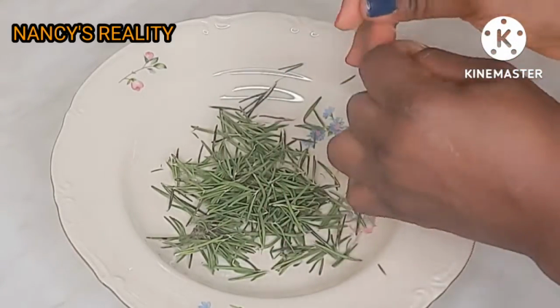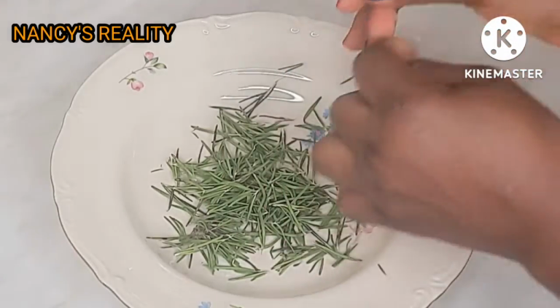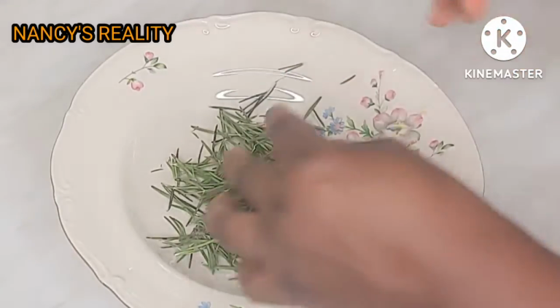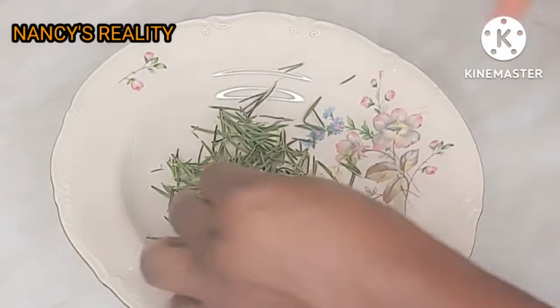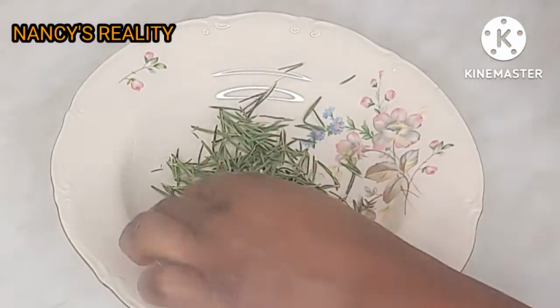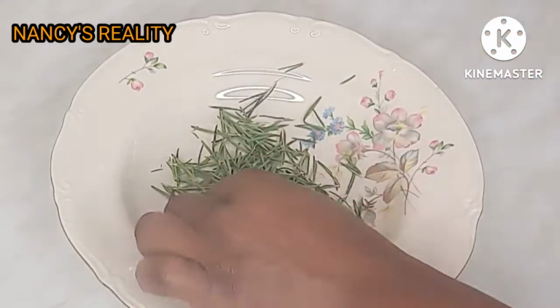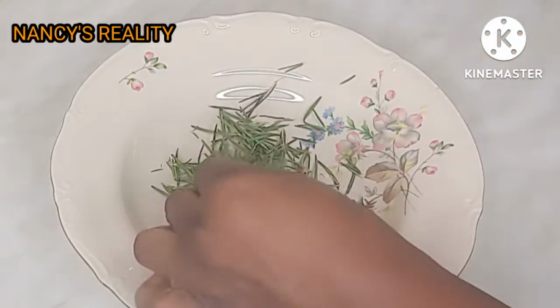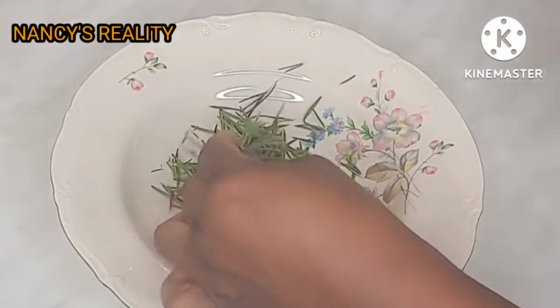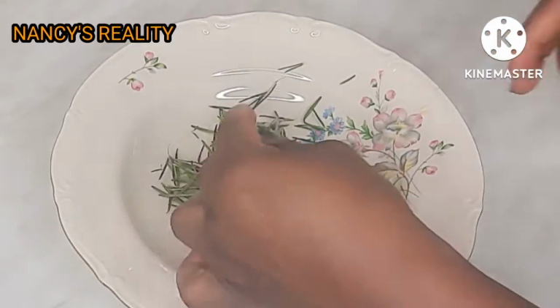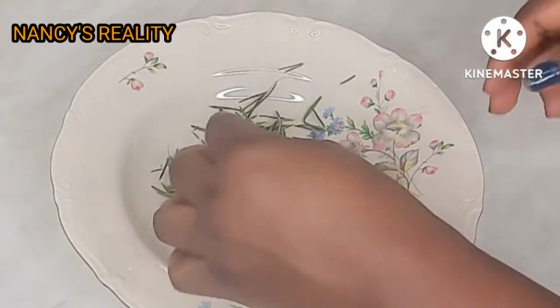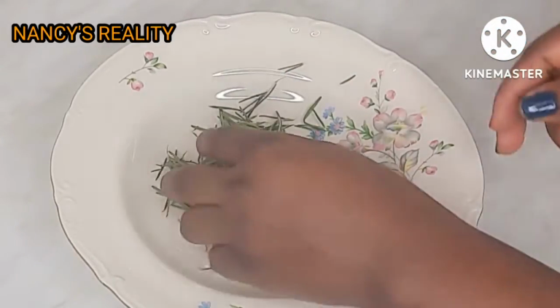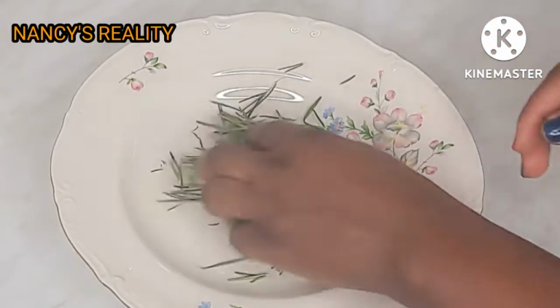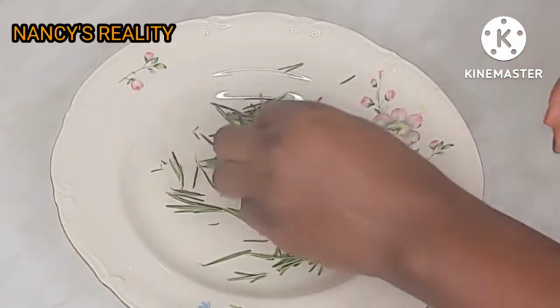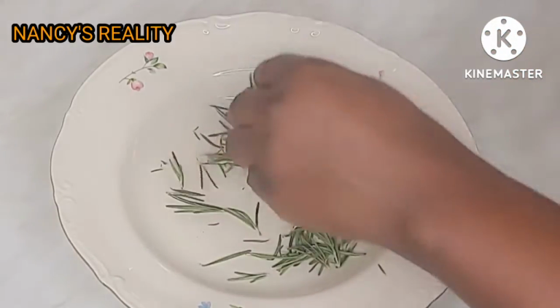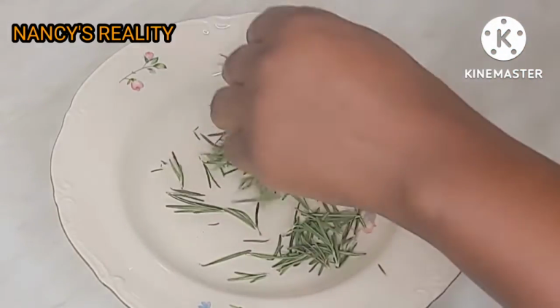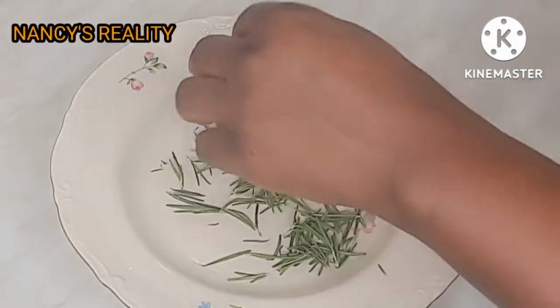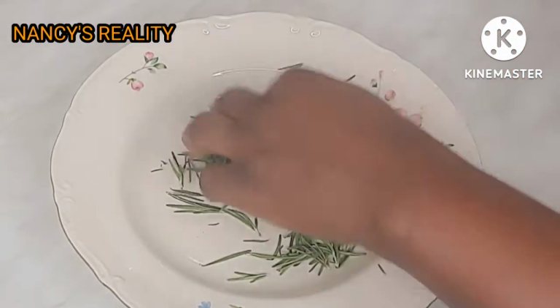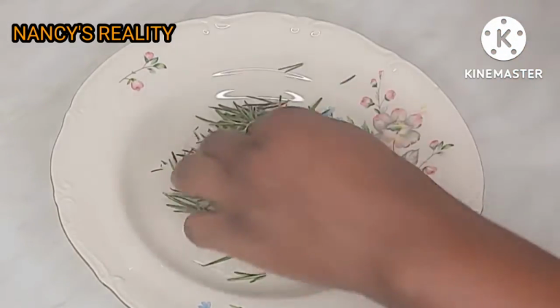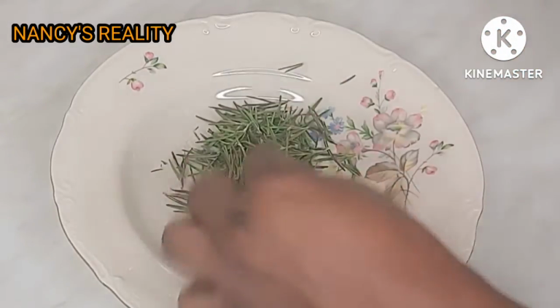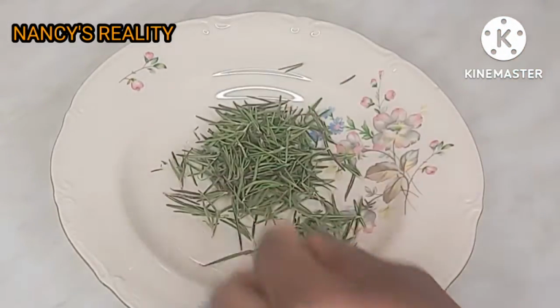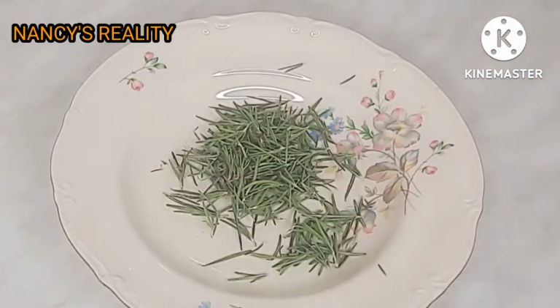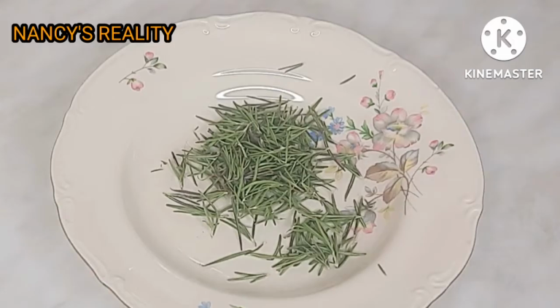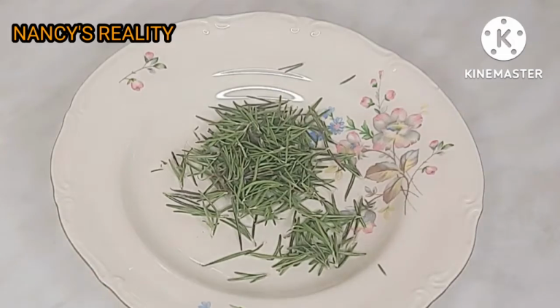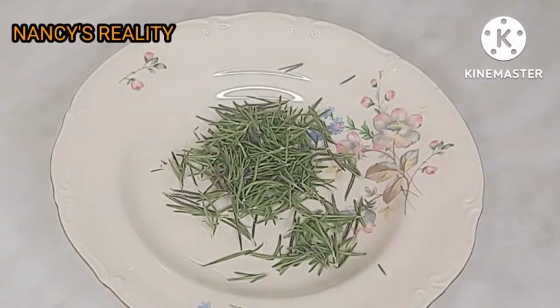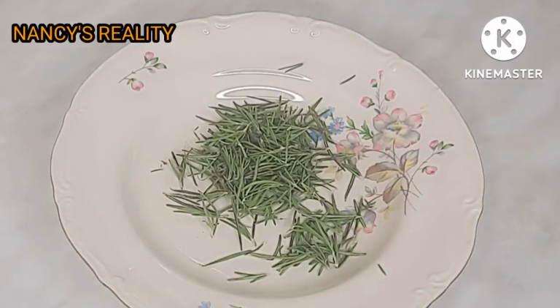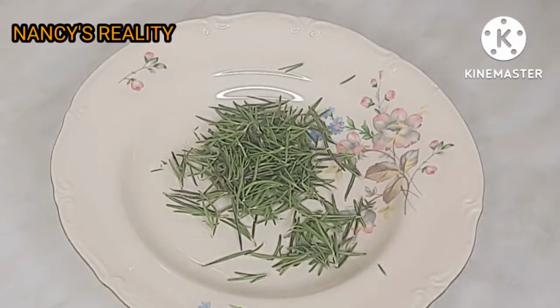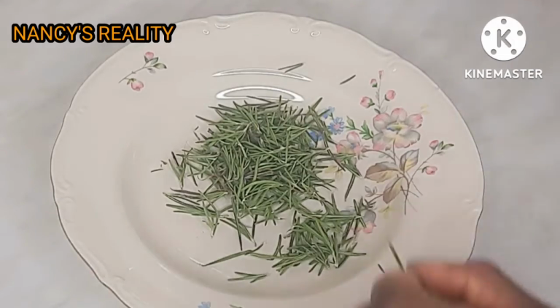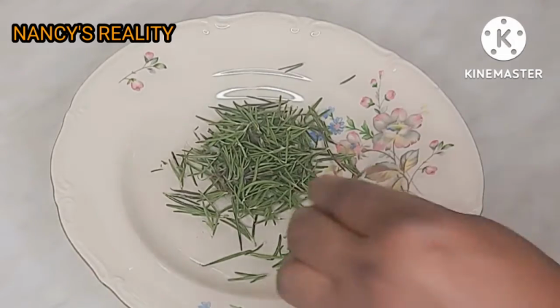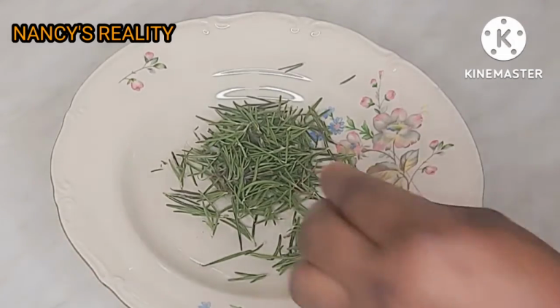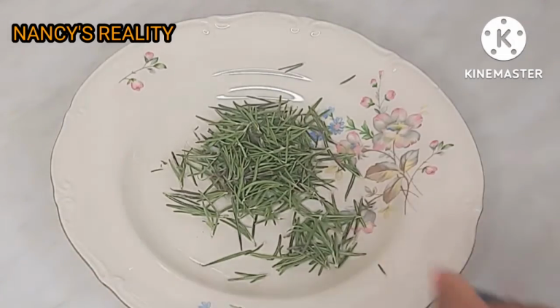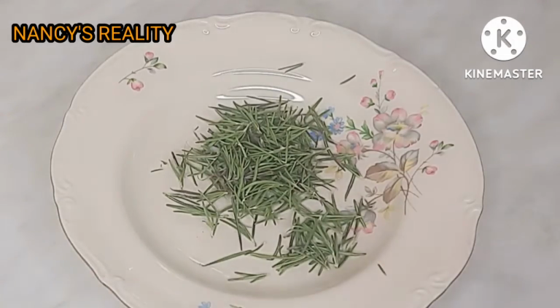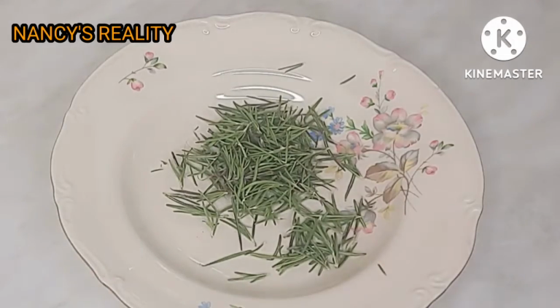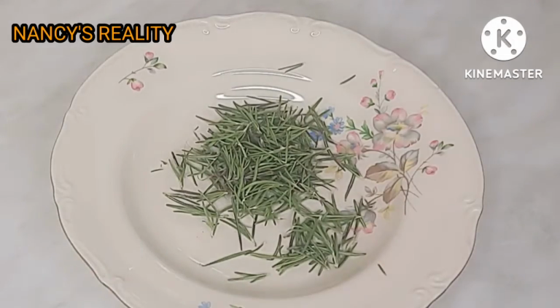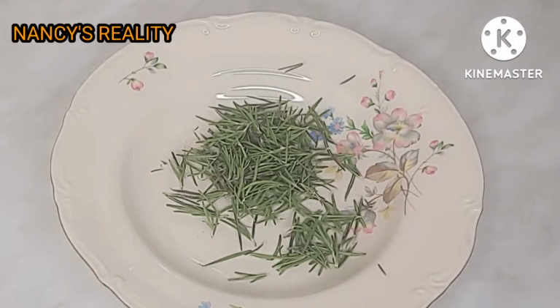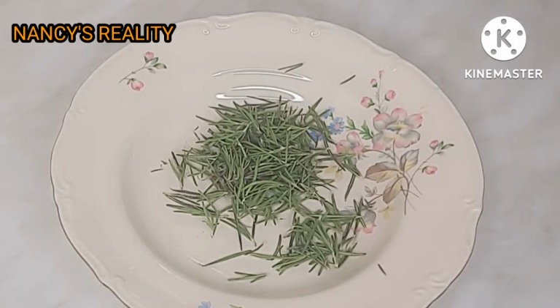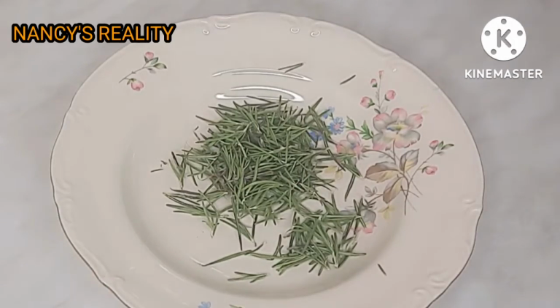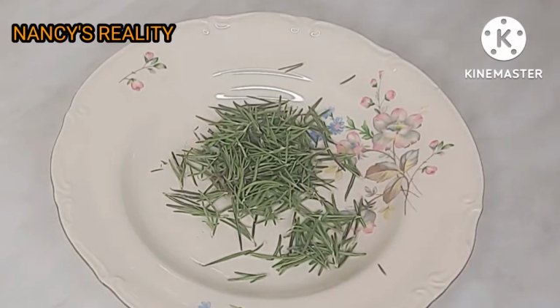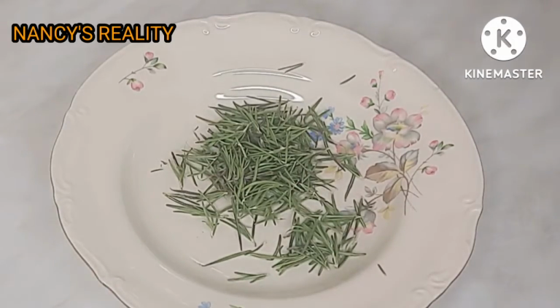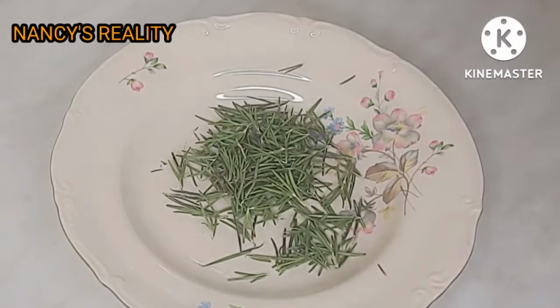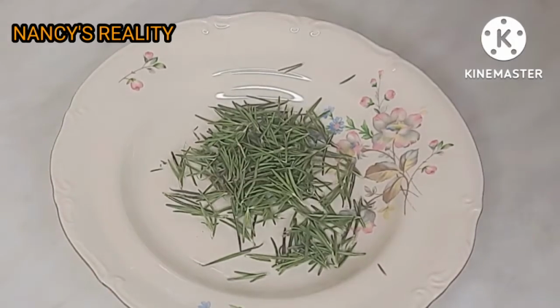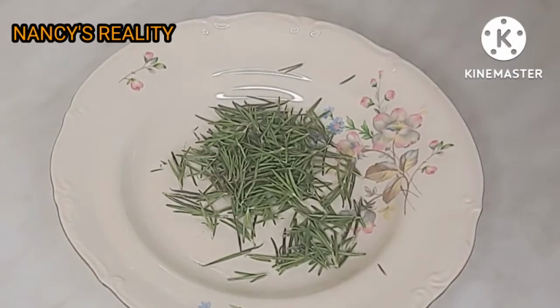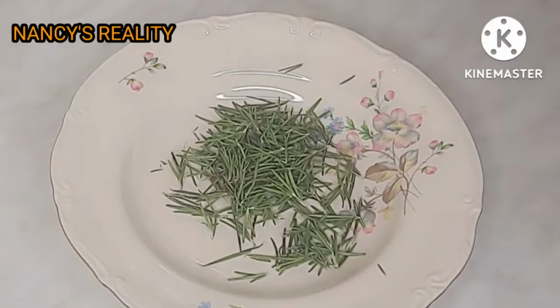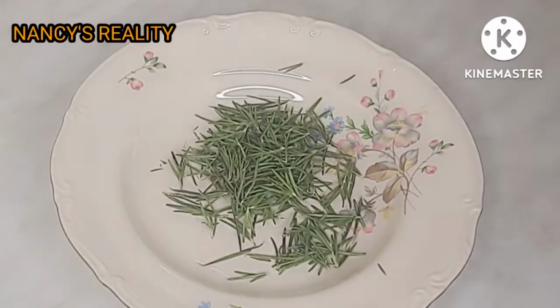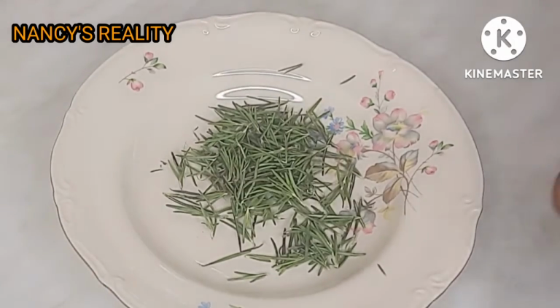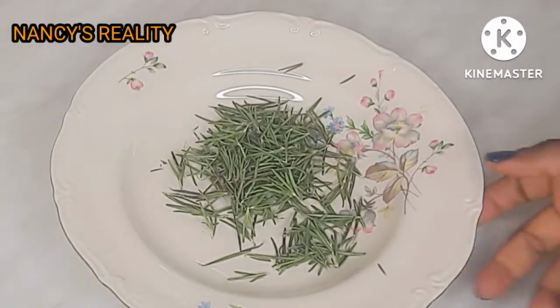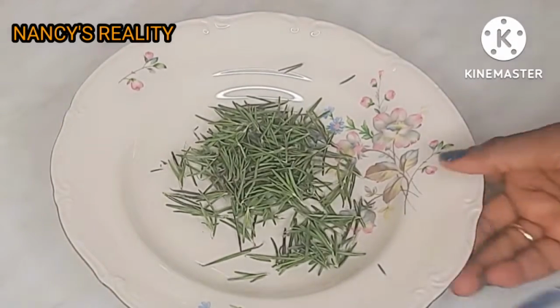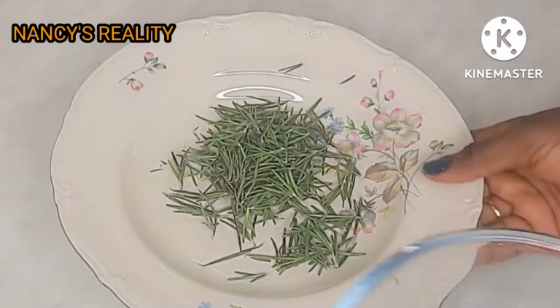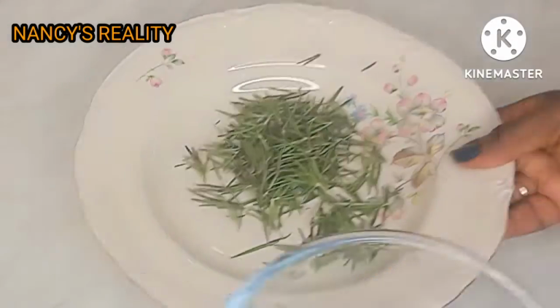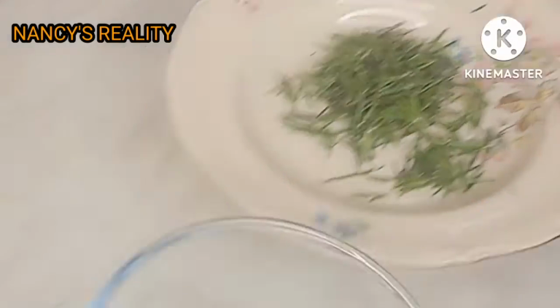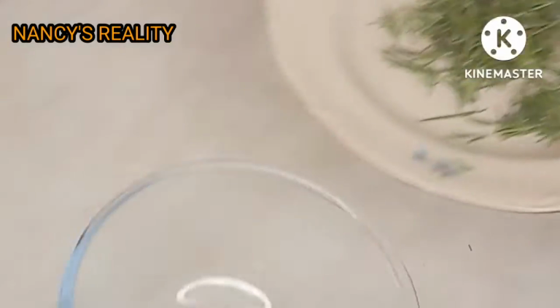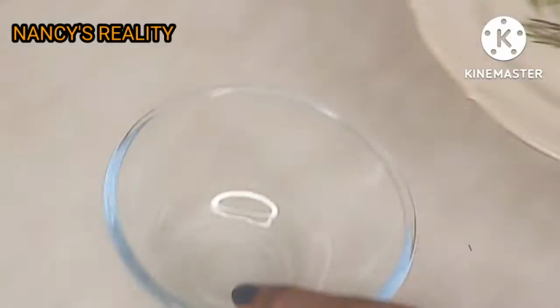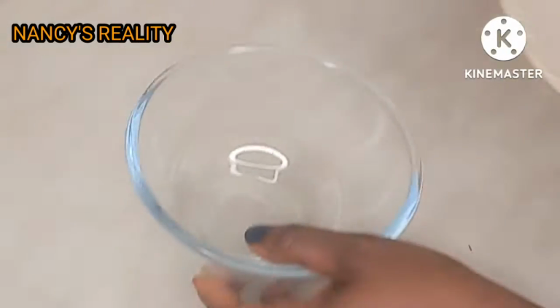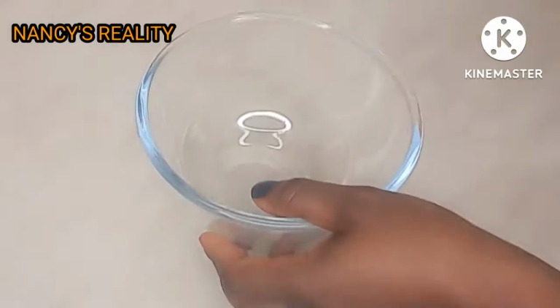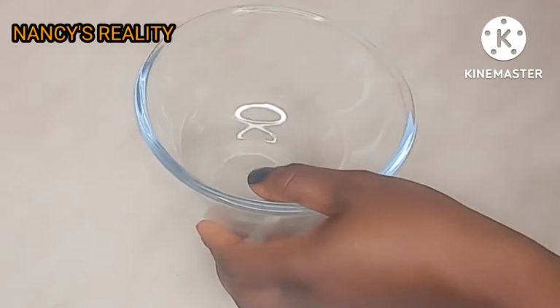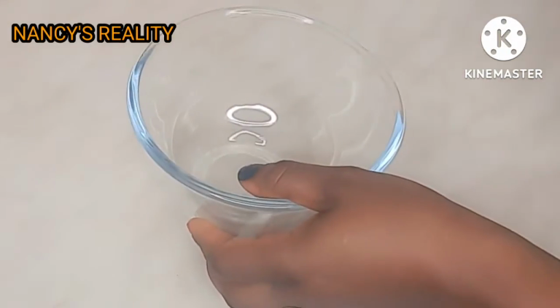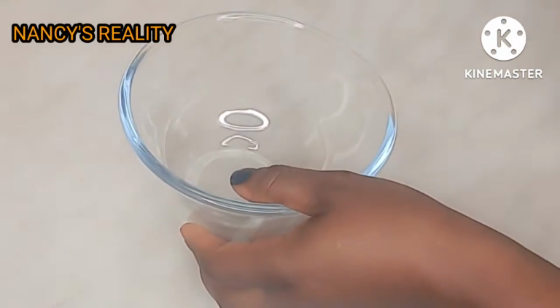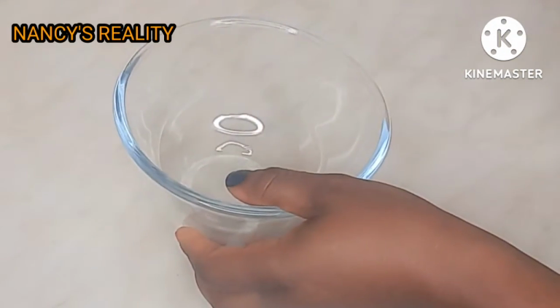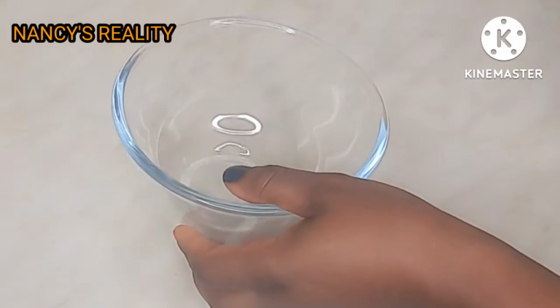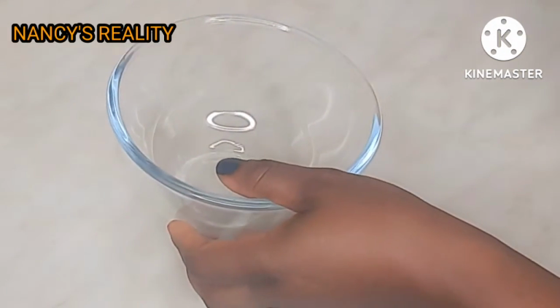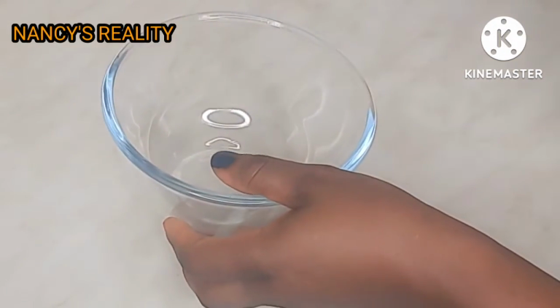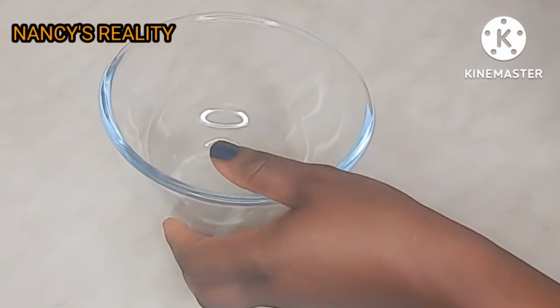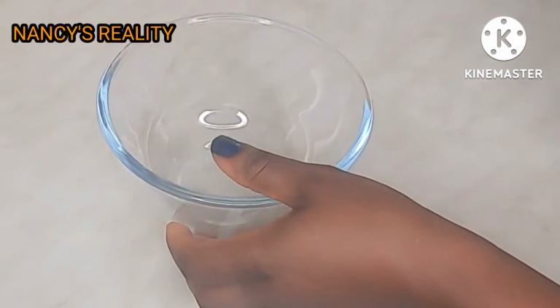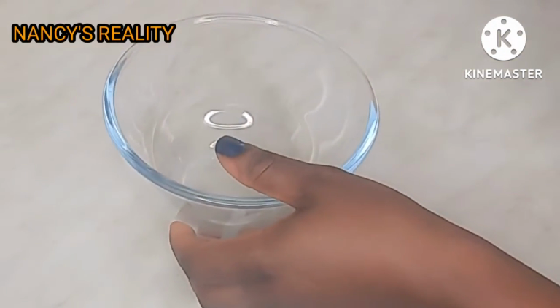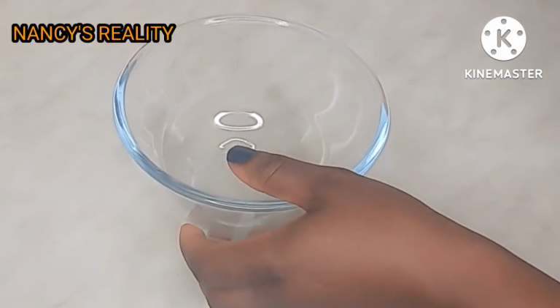Rosemary is one amazing product that has really helped my hair. Just give it a try and you are going to love it.